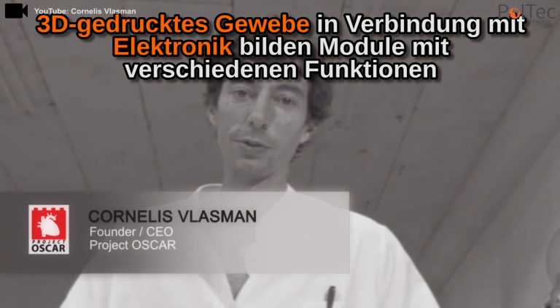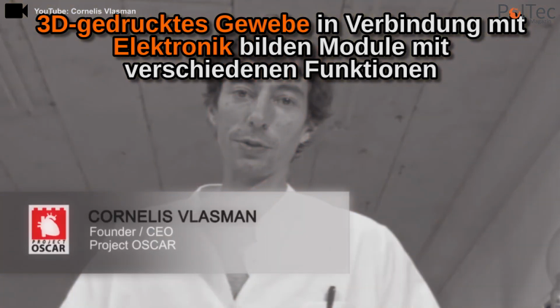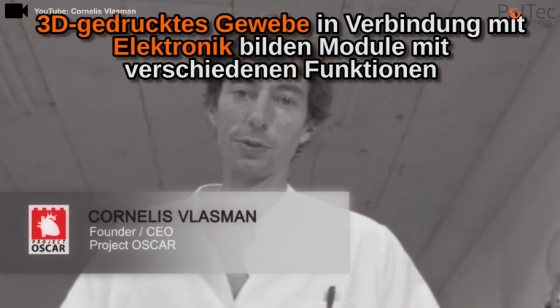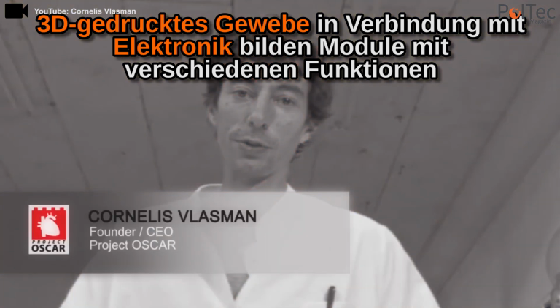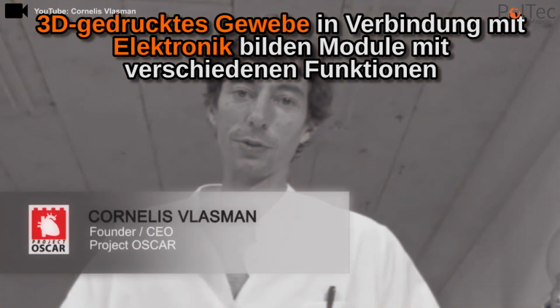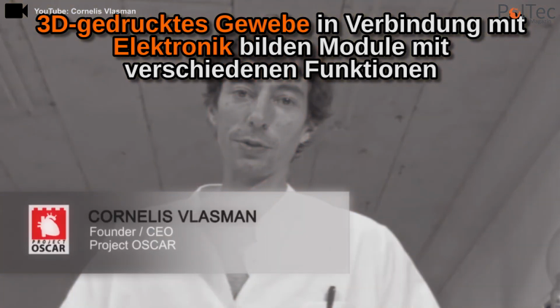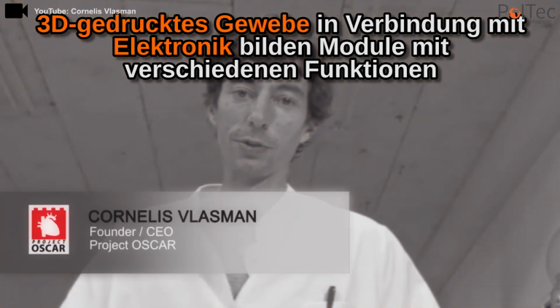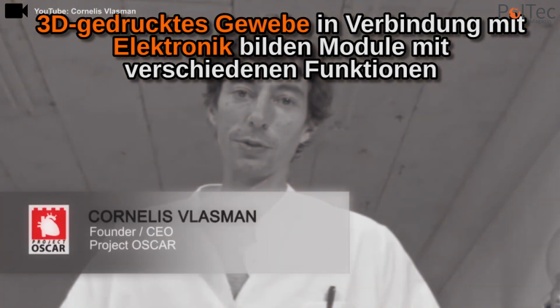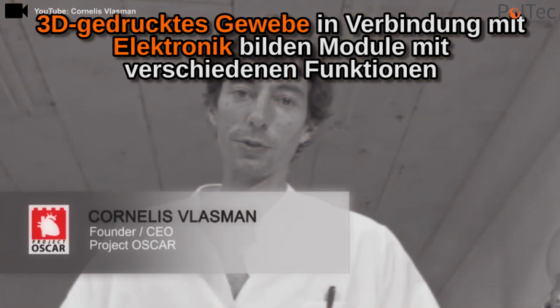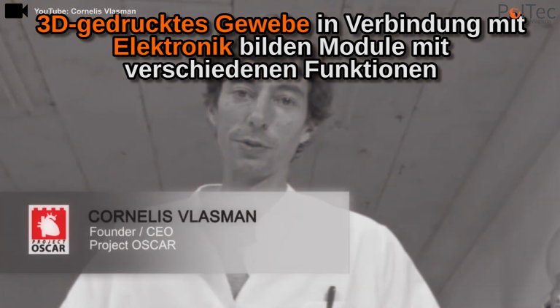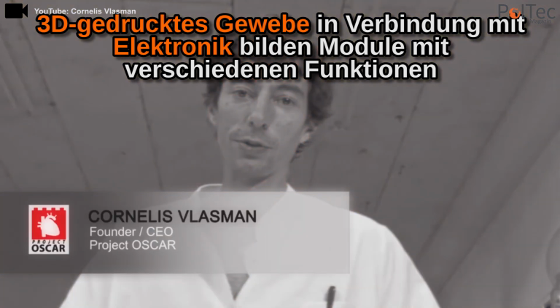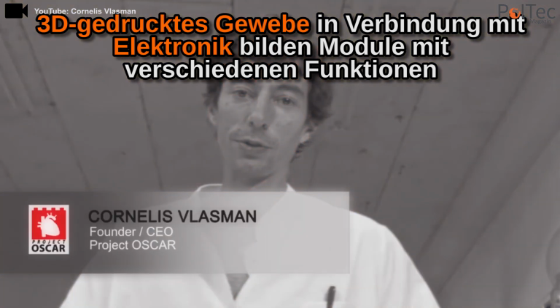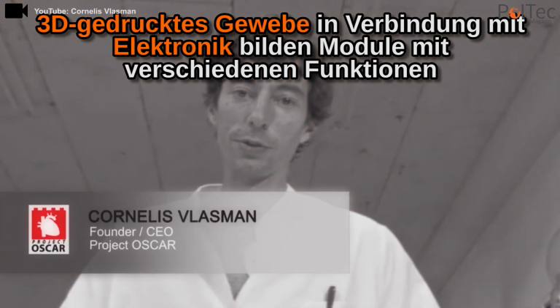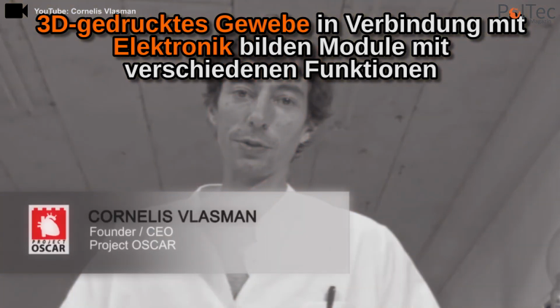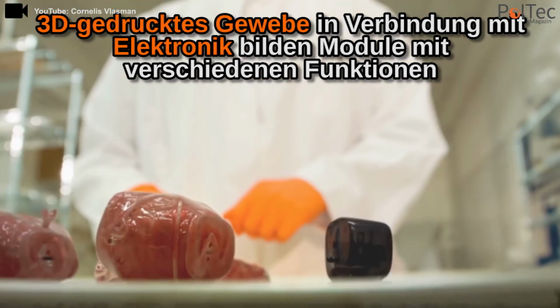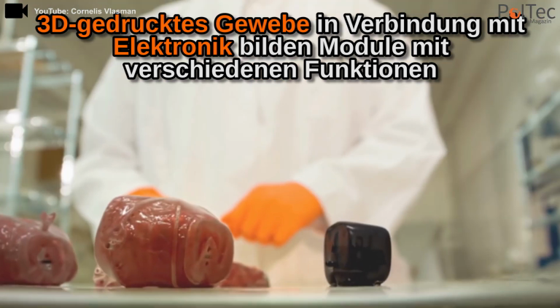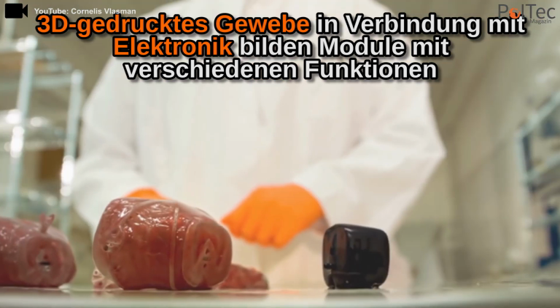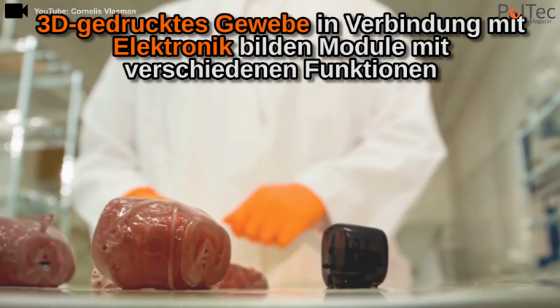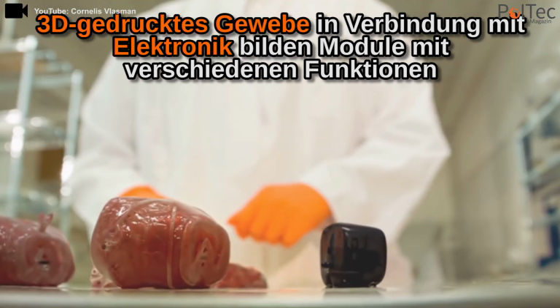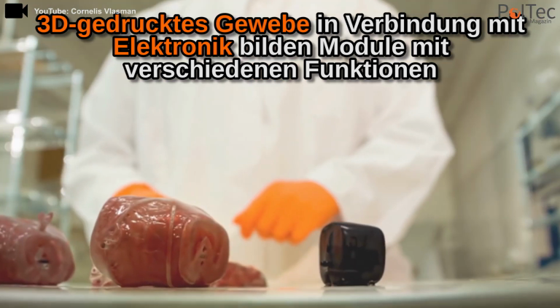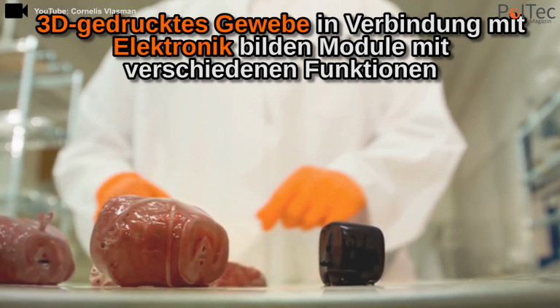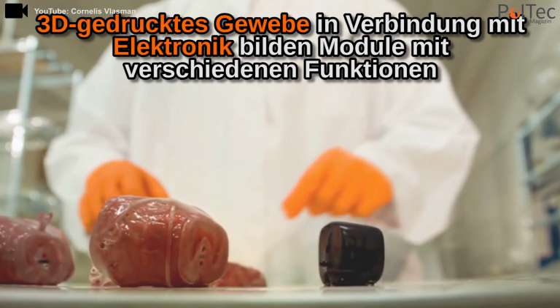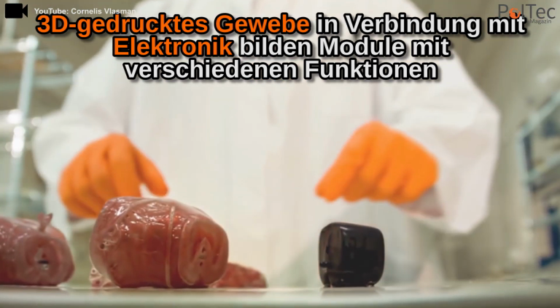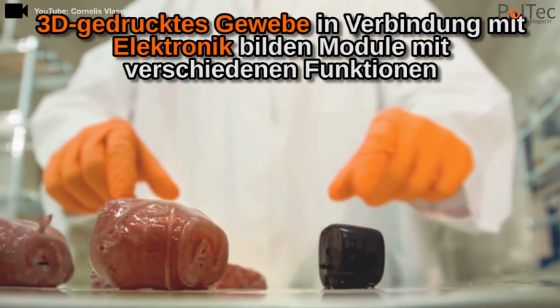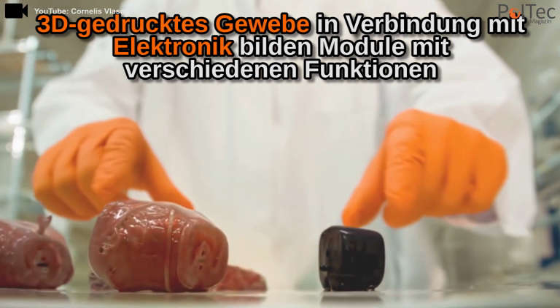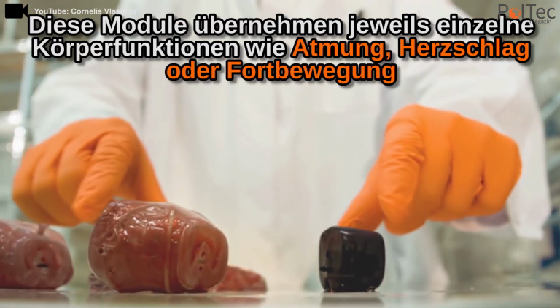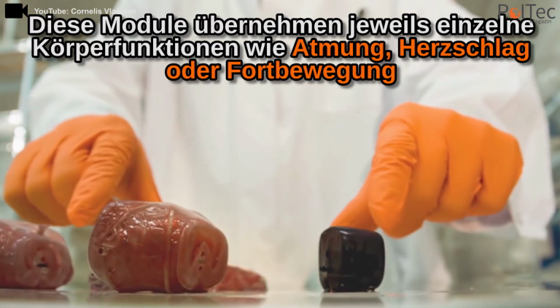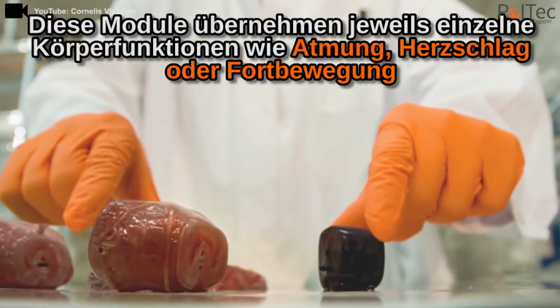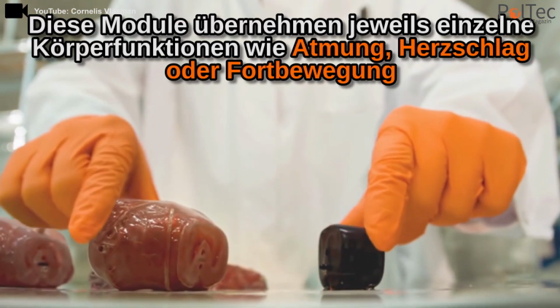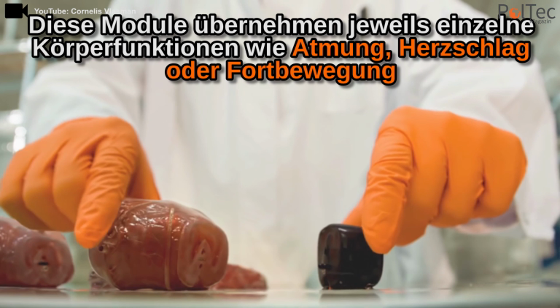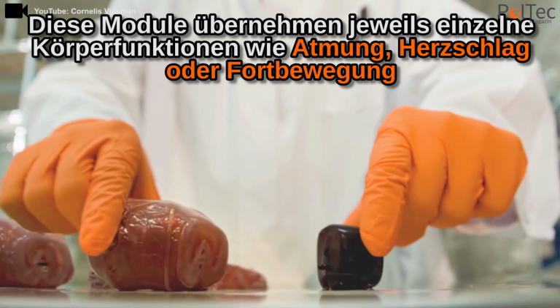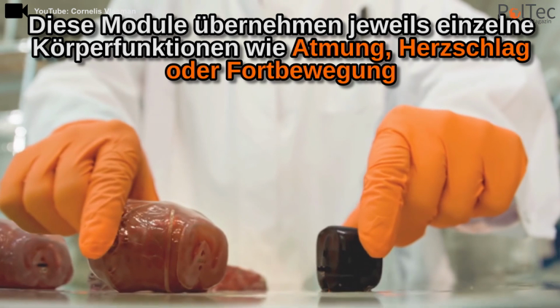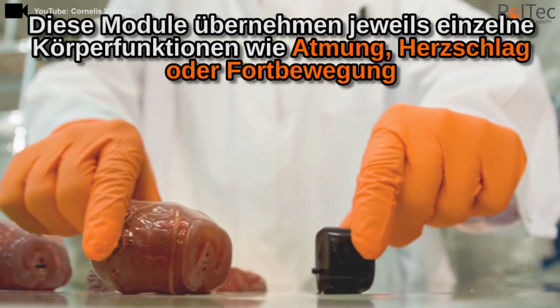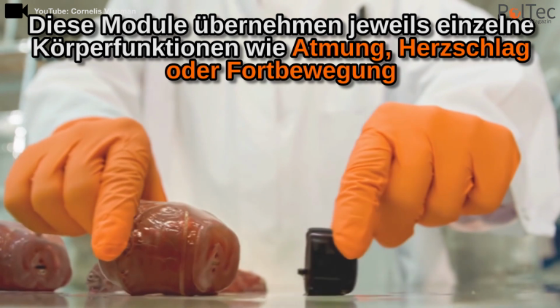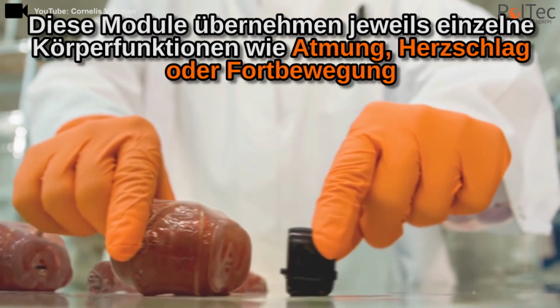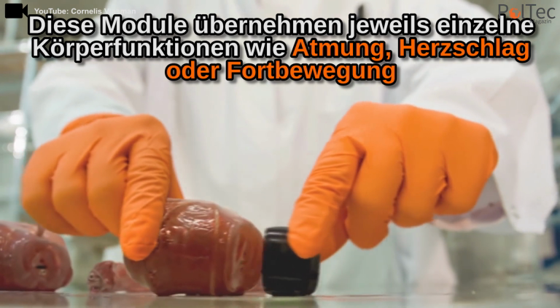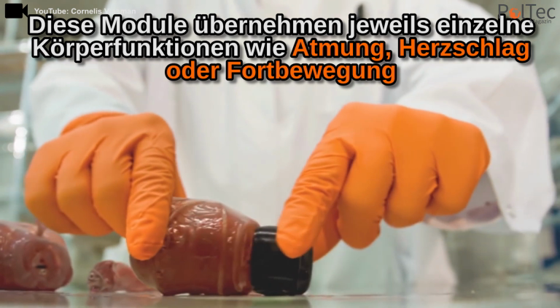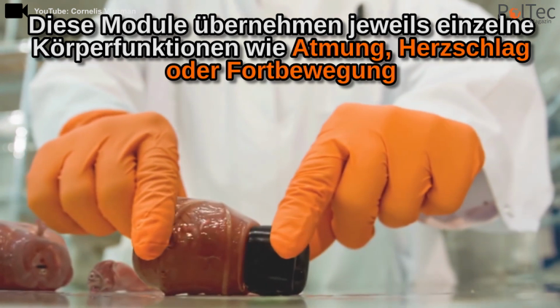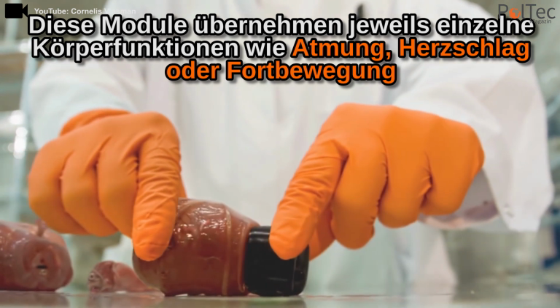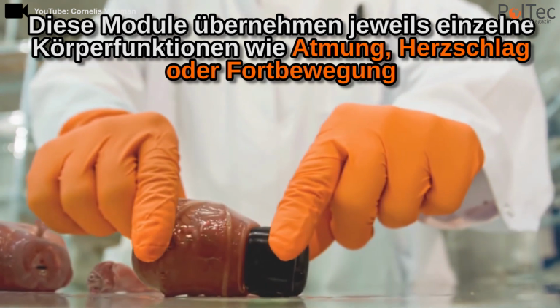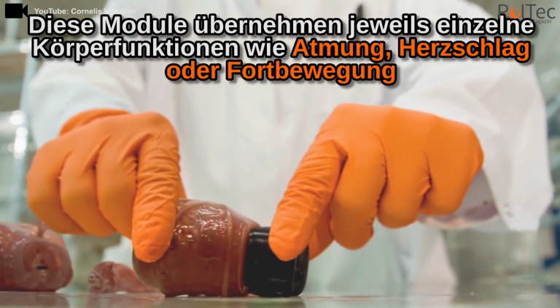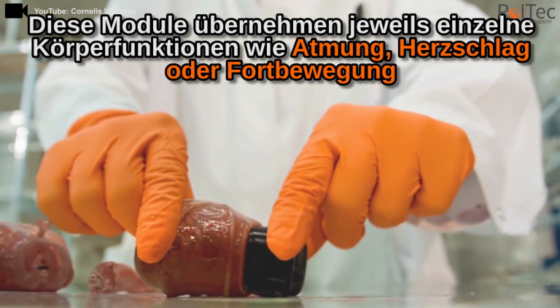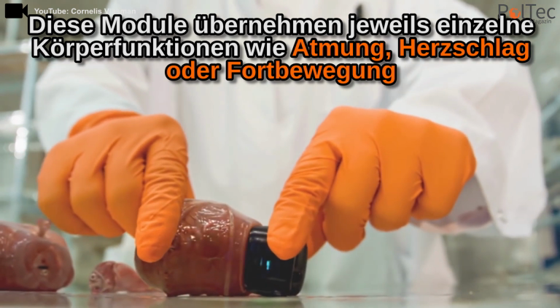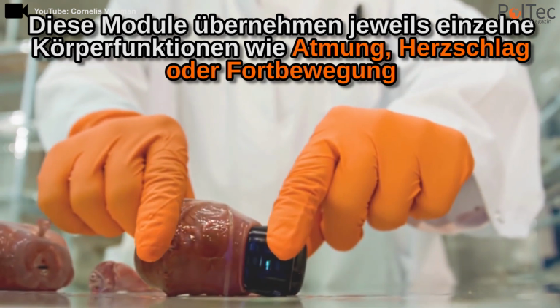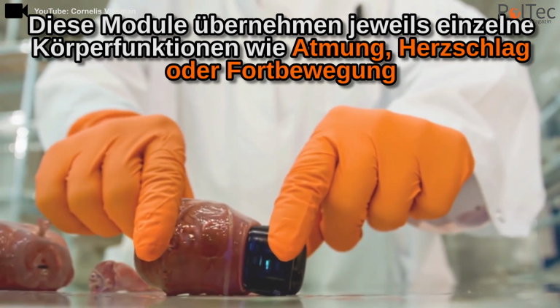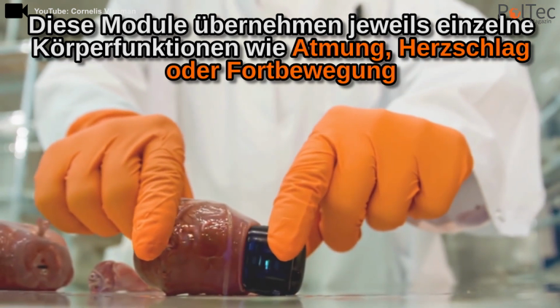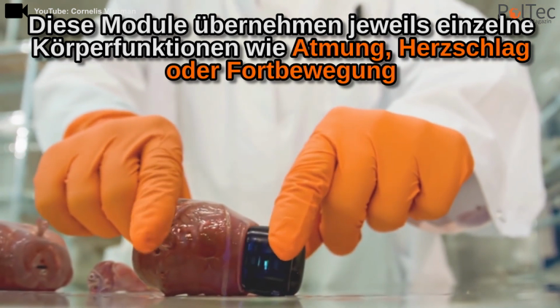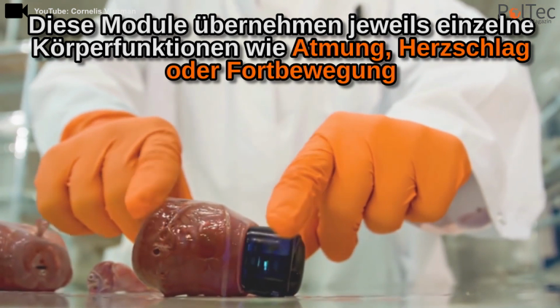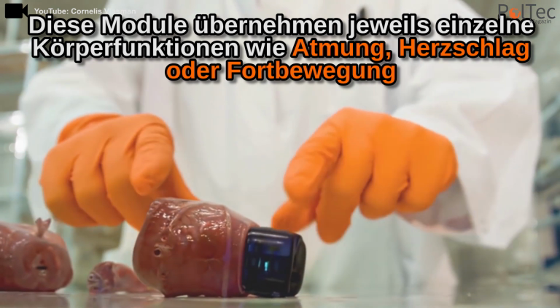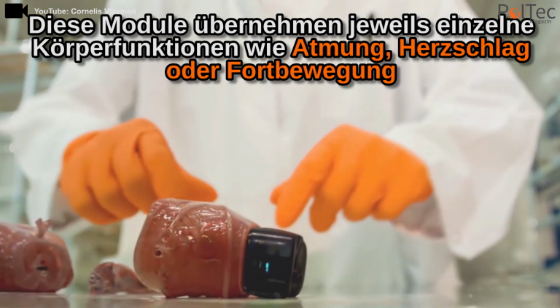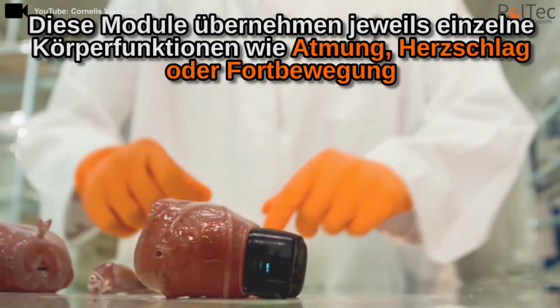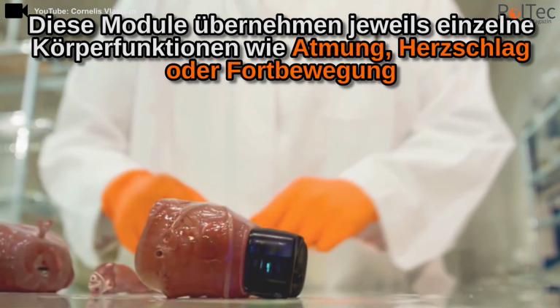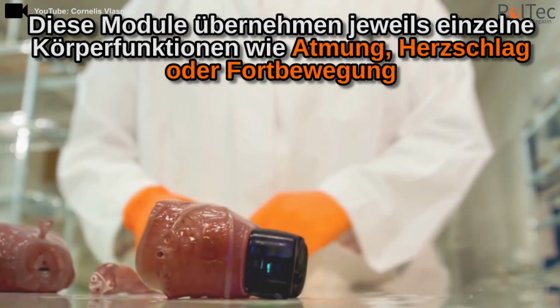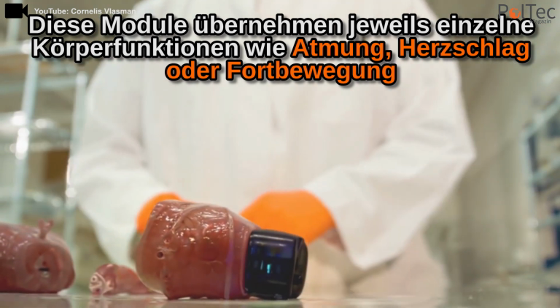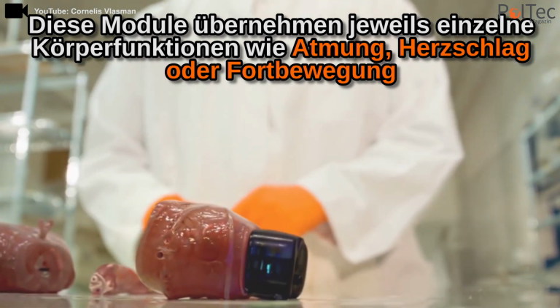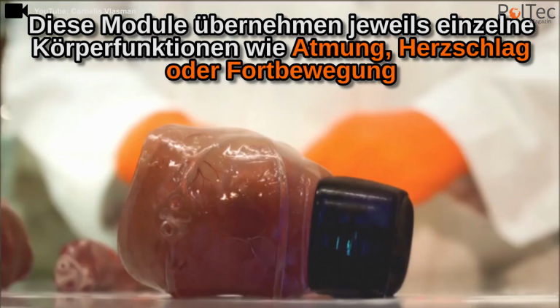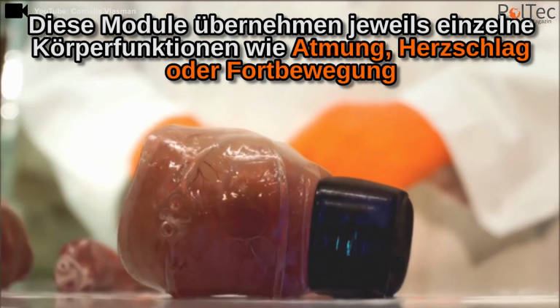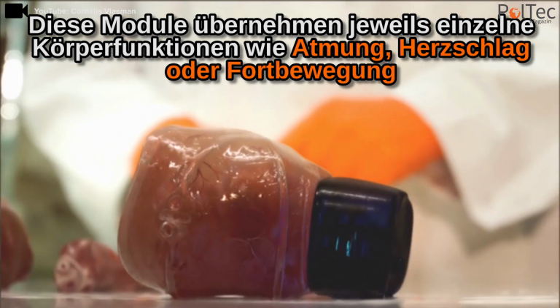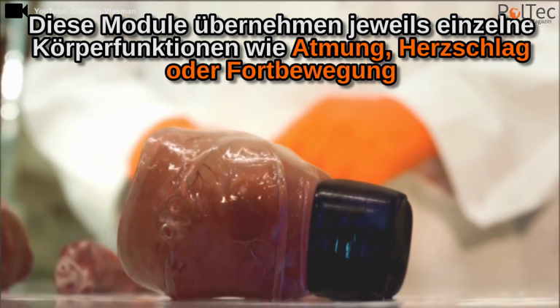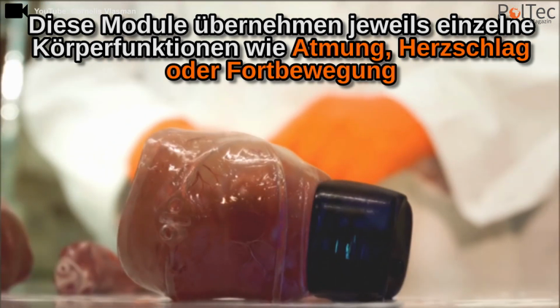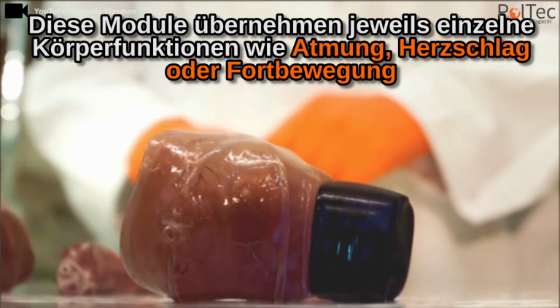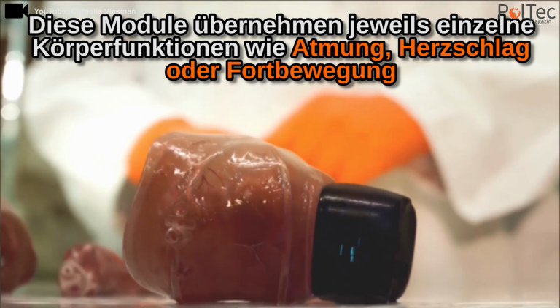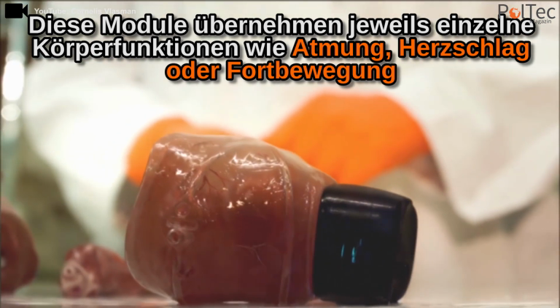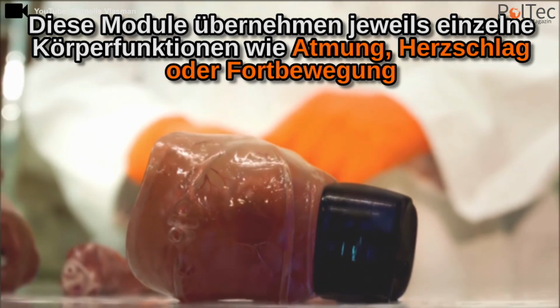What's going to happen is that I'm going to connect the brain to the heart module to activate the blood circulation.